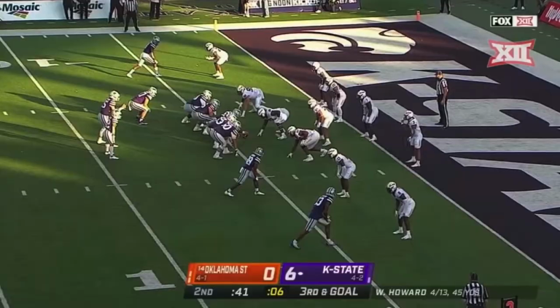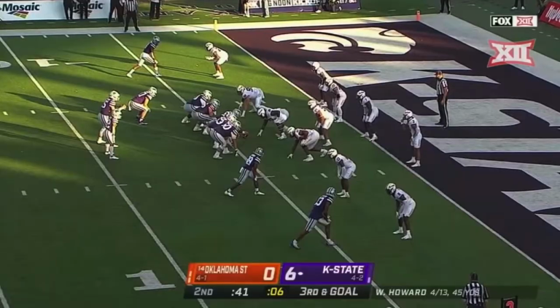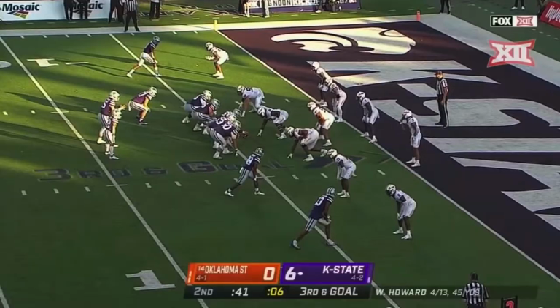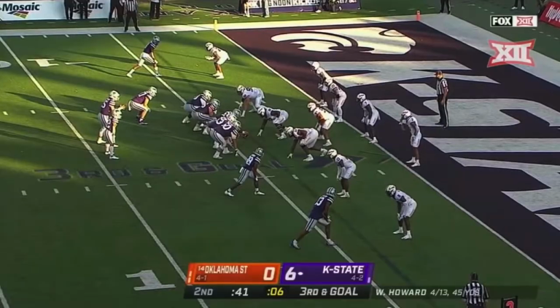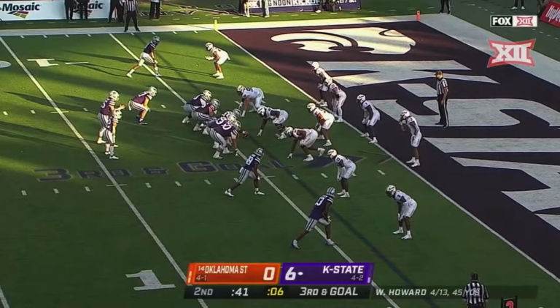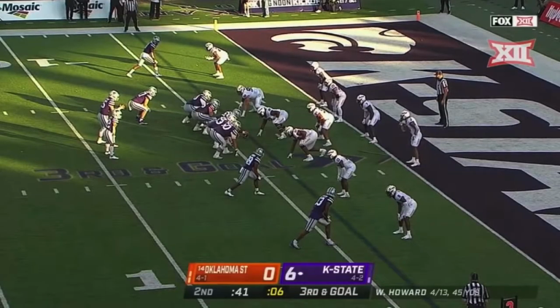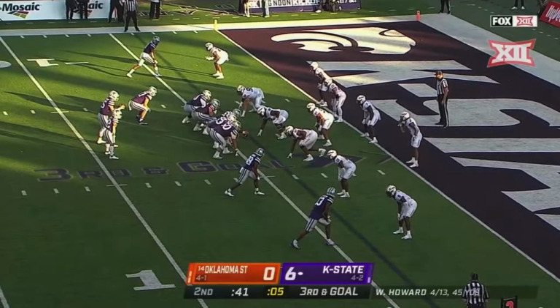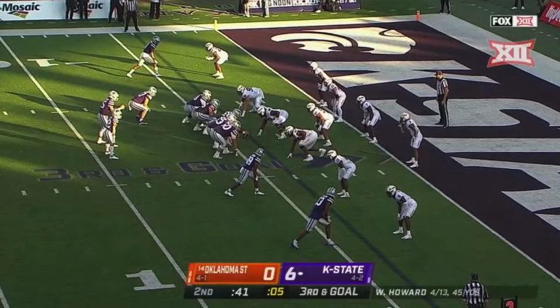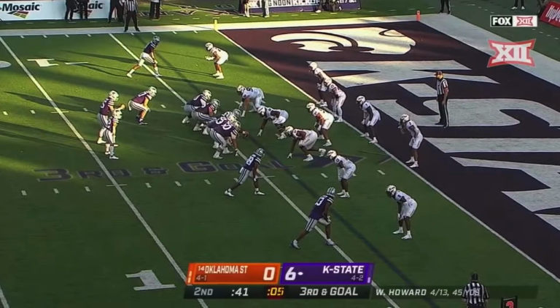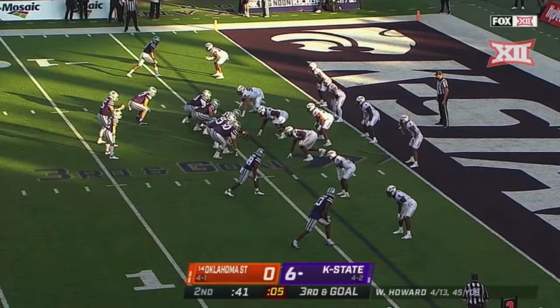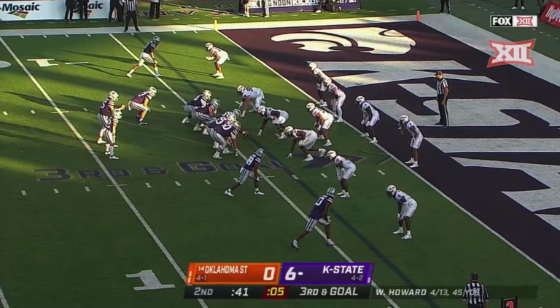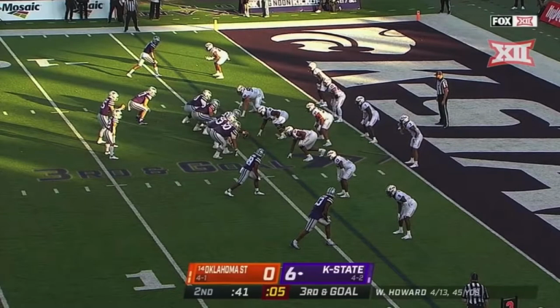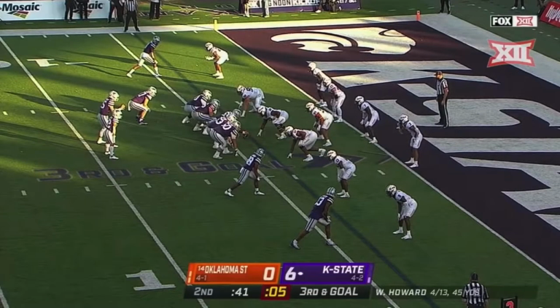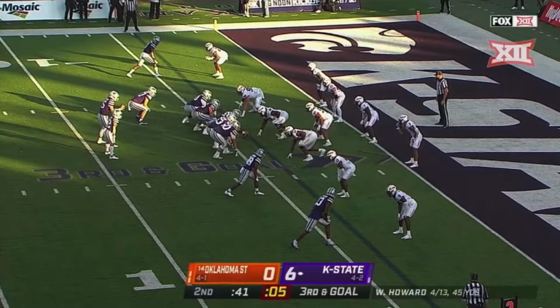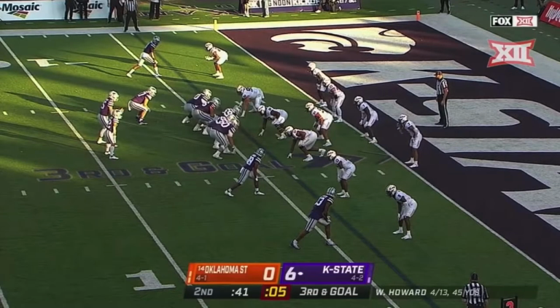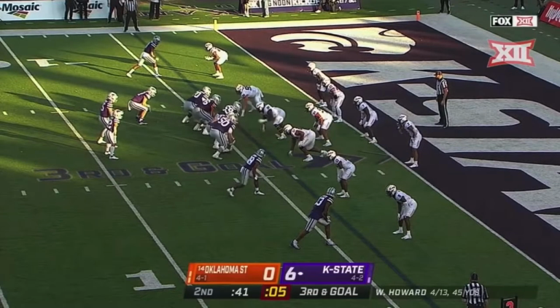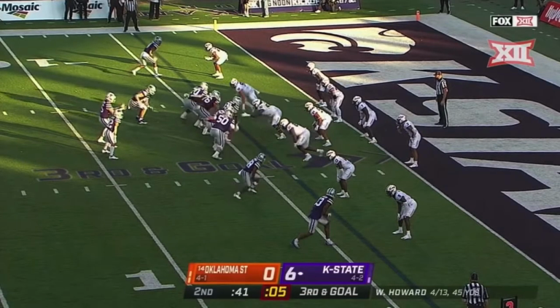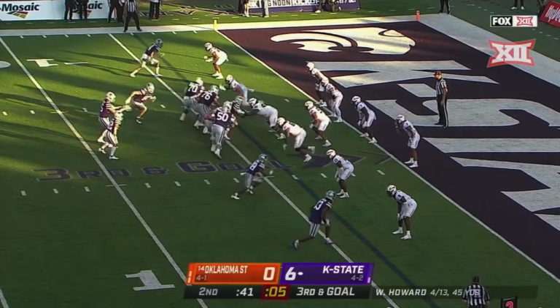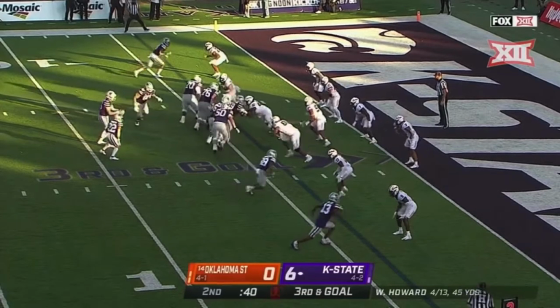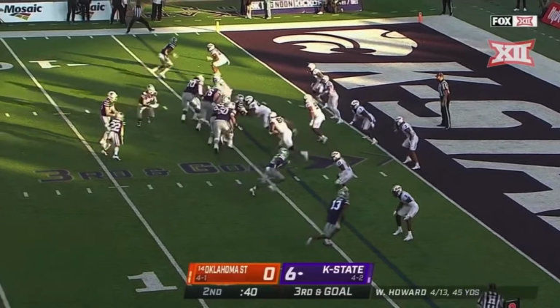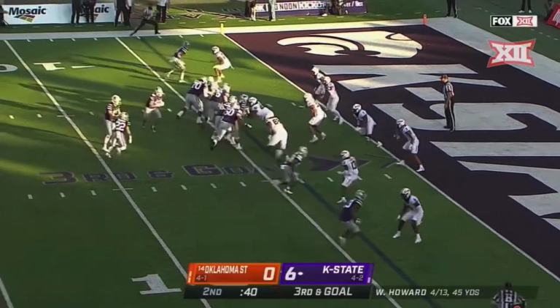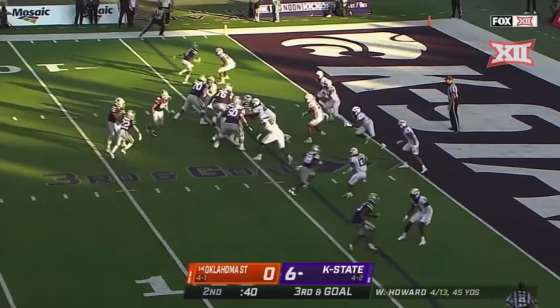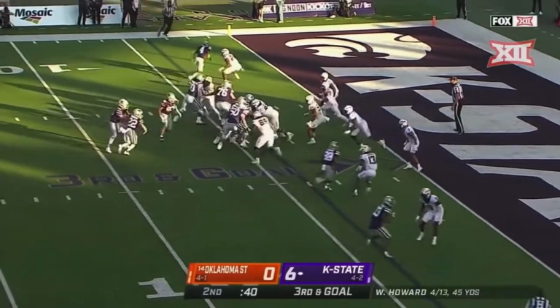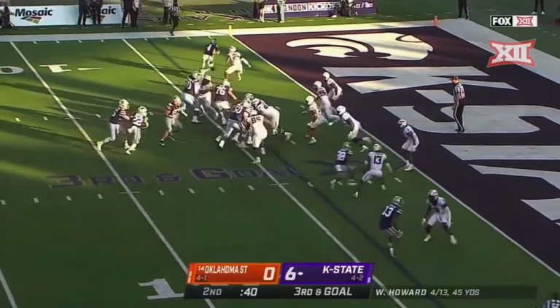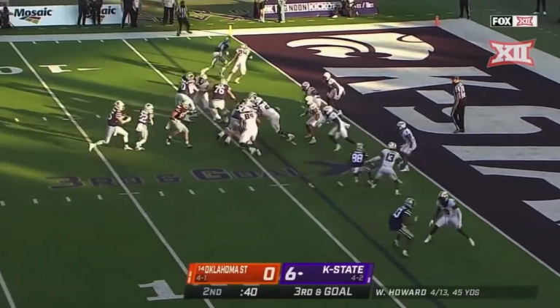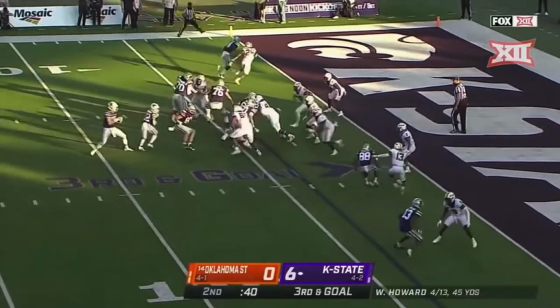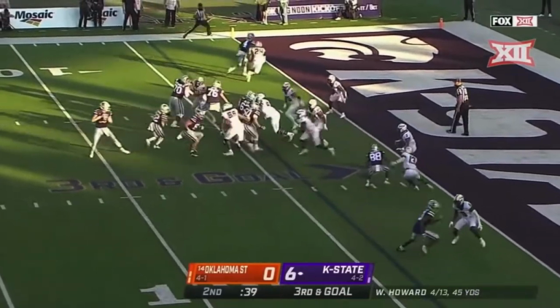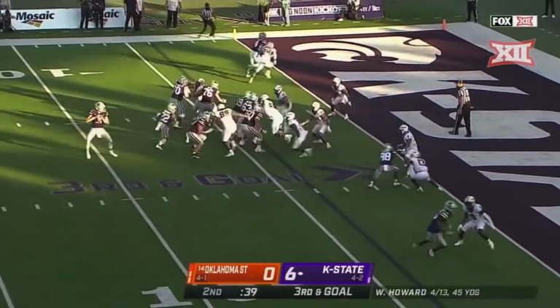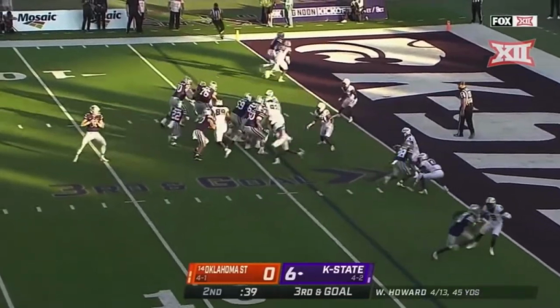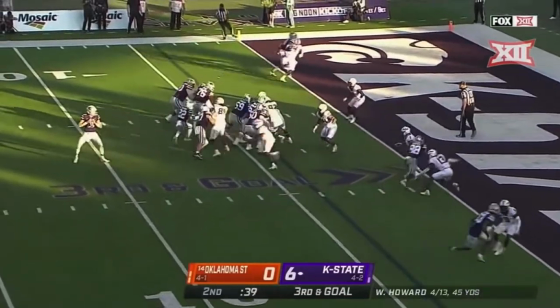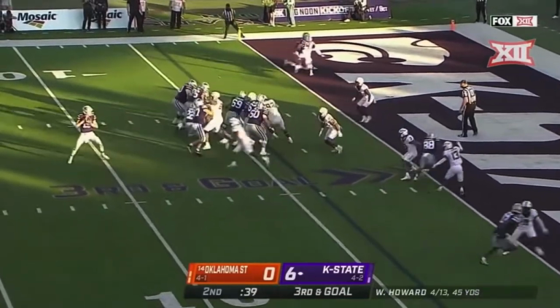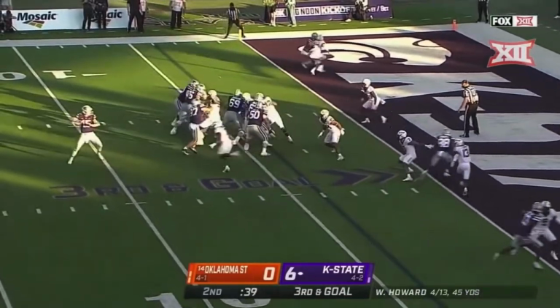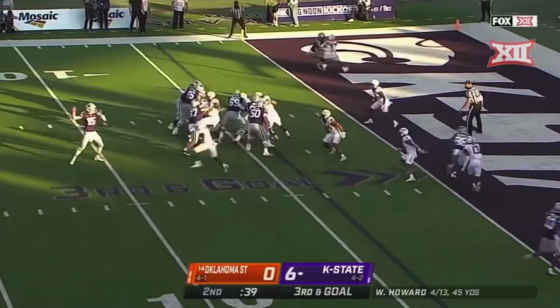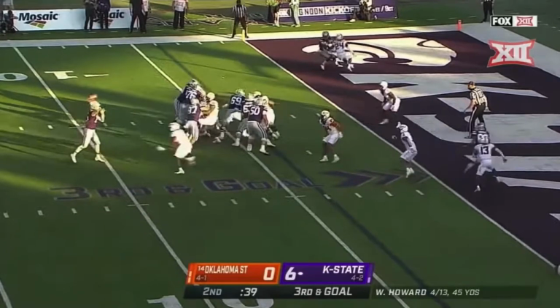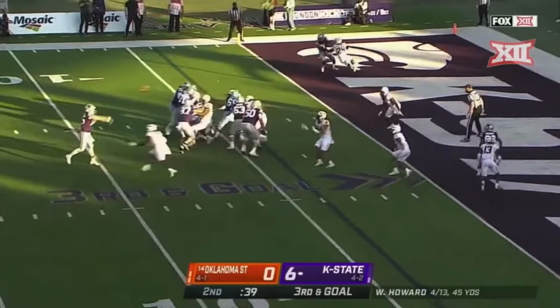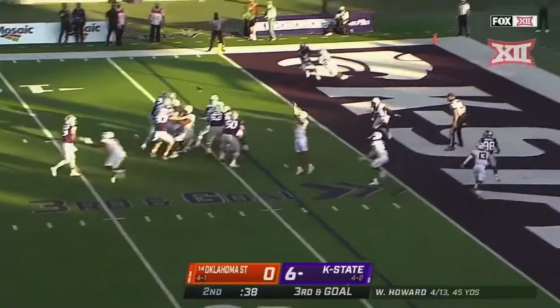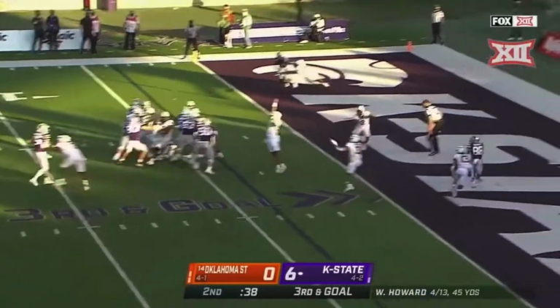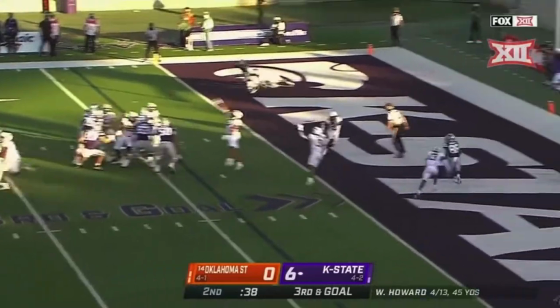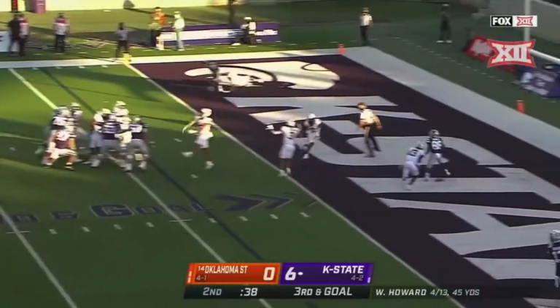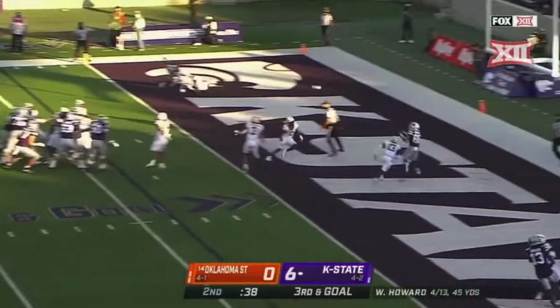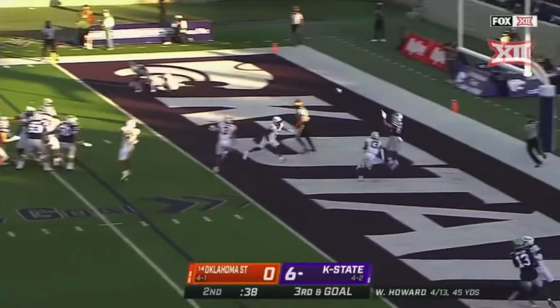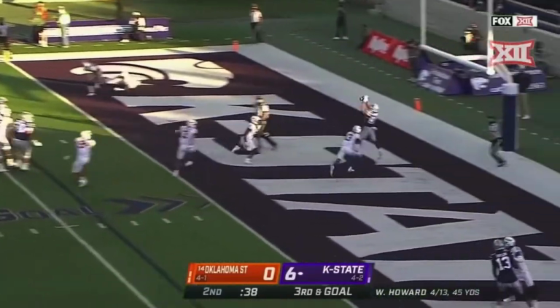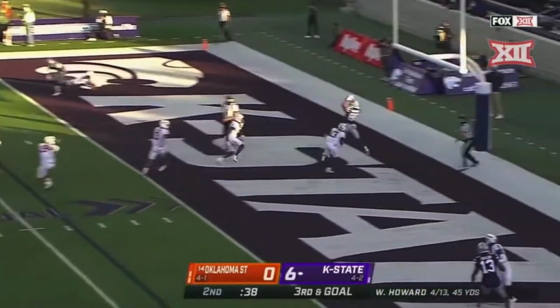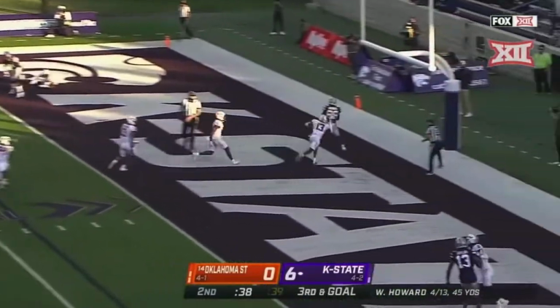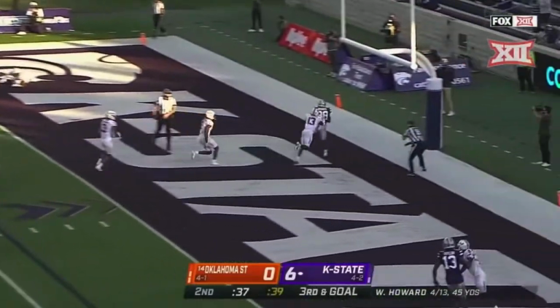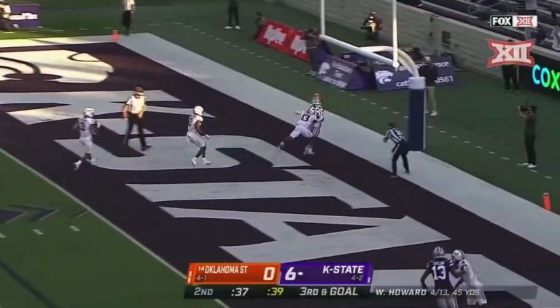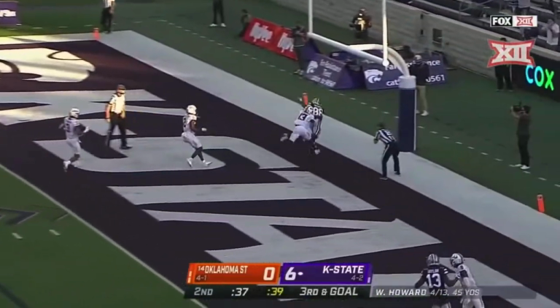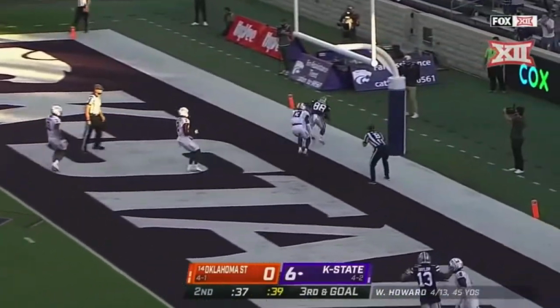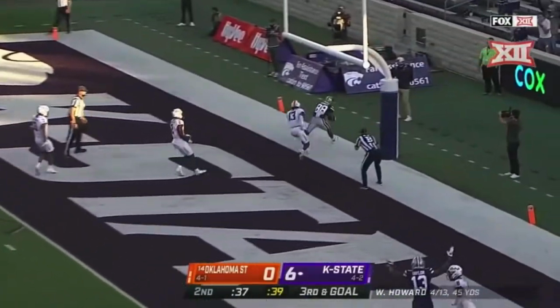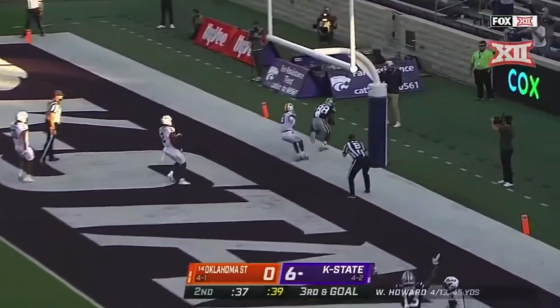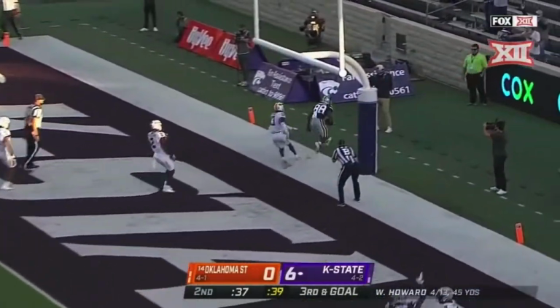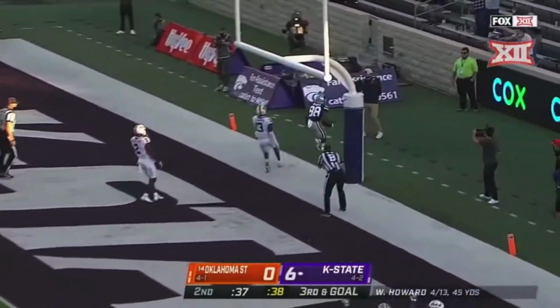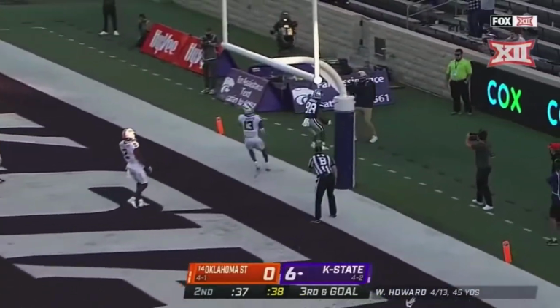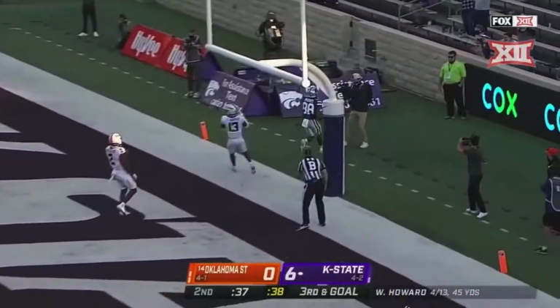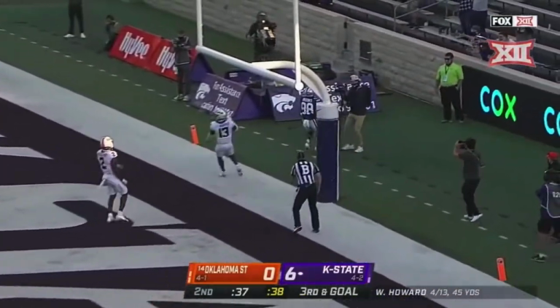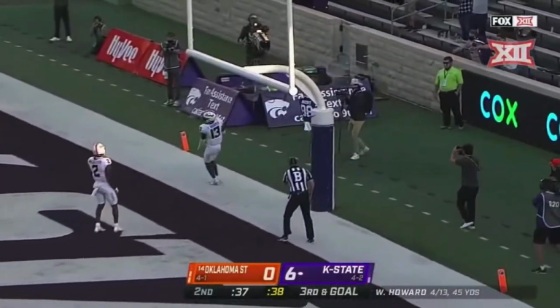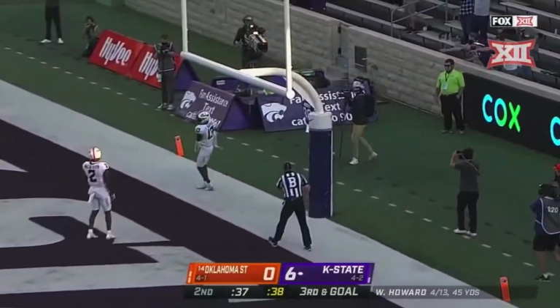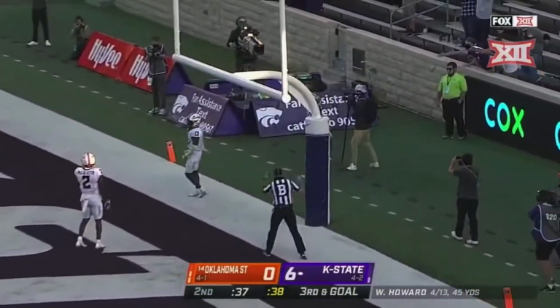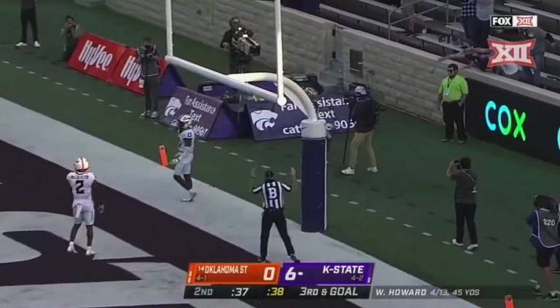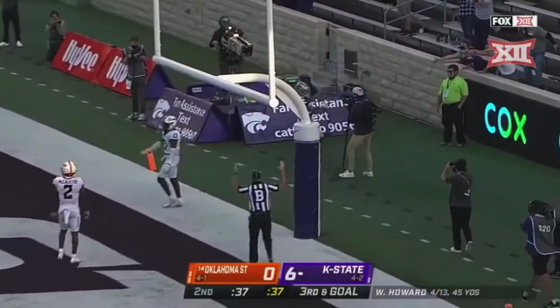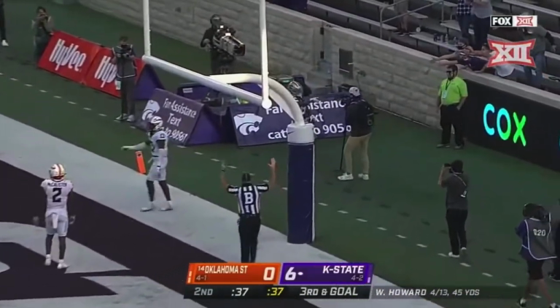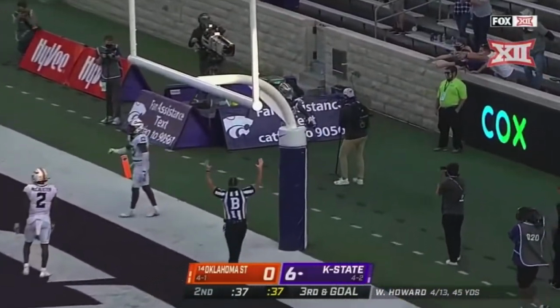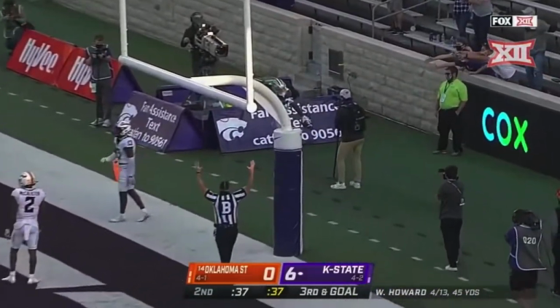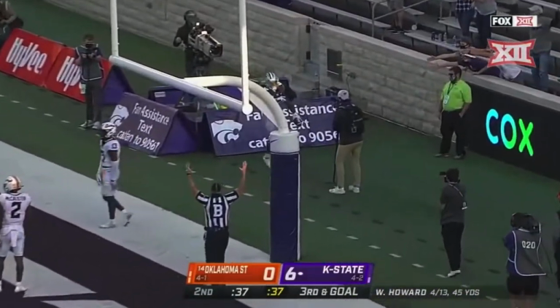They have a natural pick right down the field on third down. Howard over the middle — touchdown, and the crowd runs up!